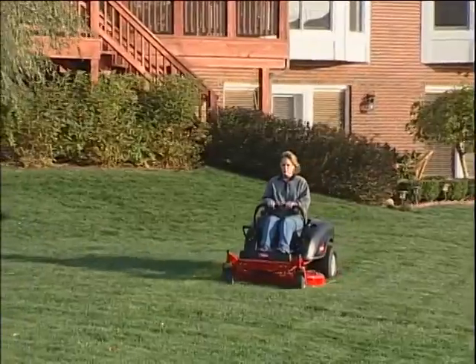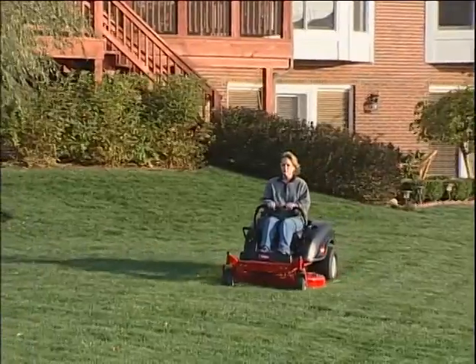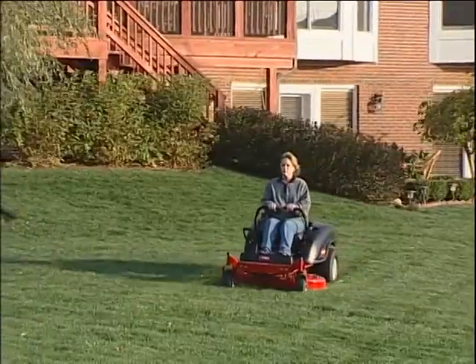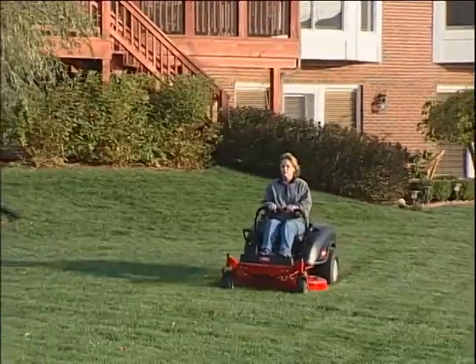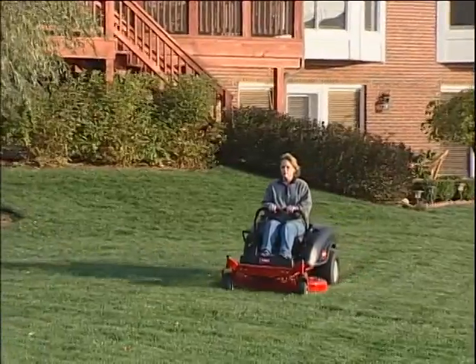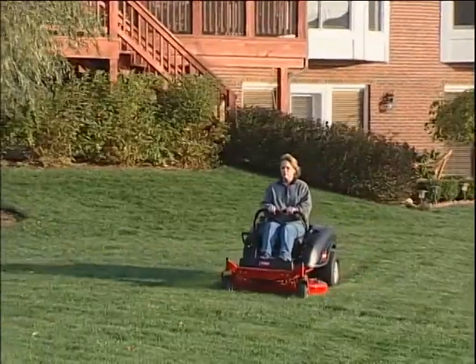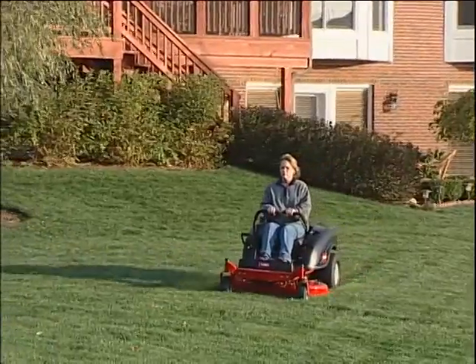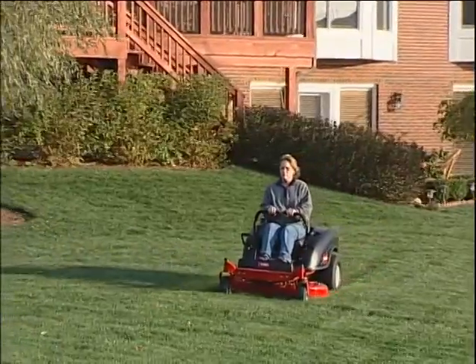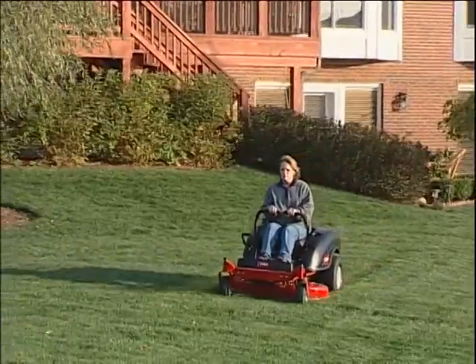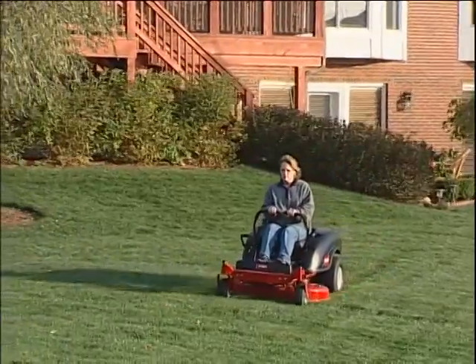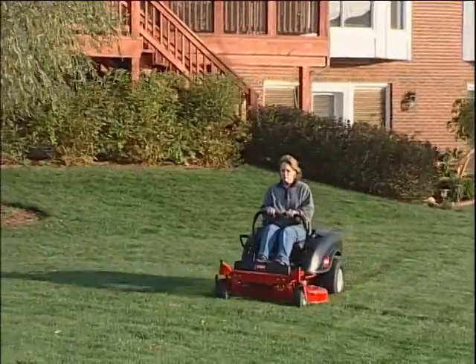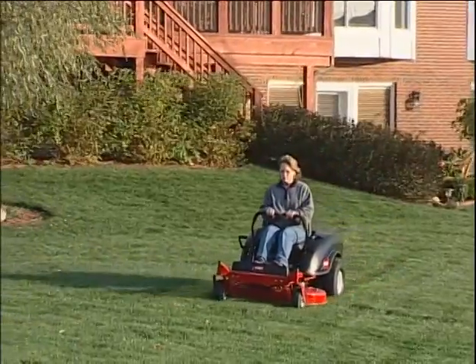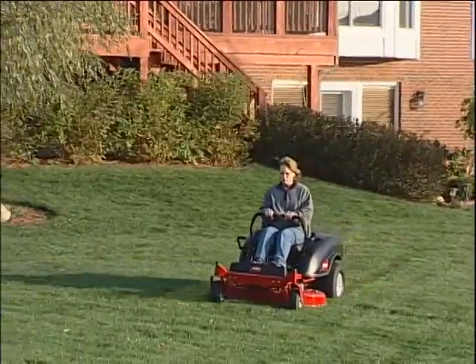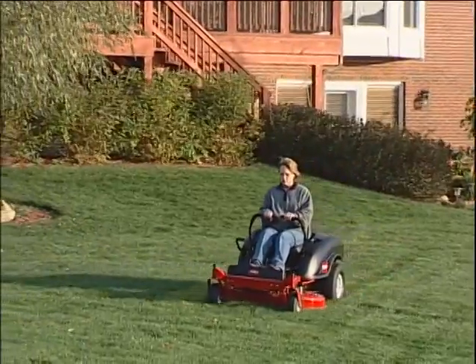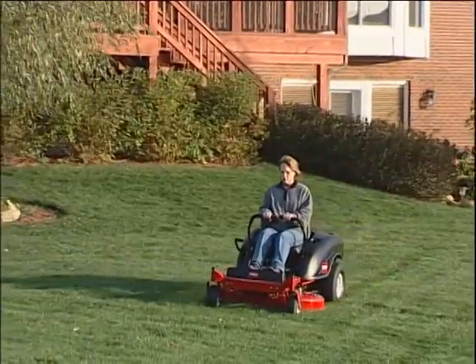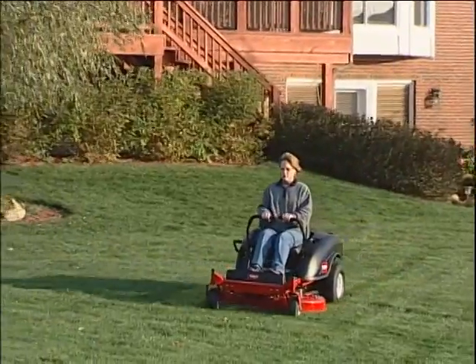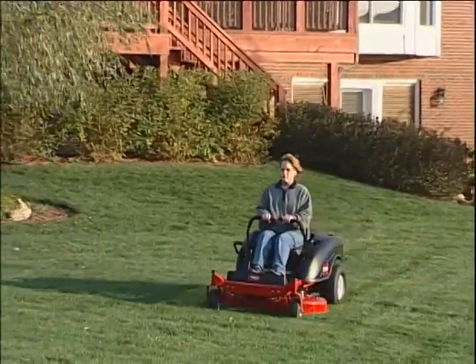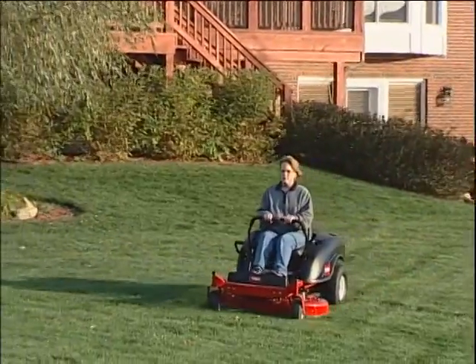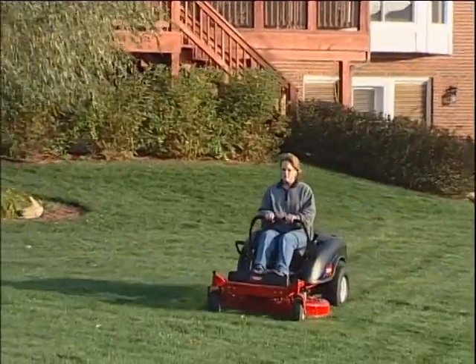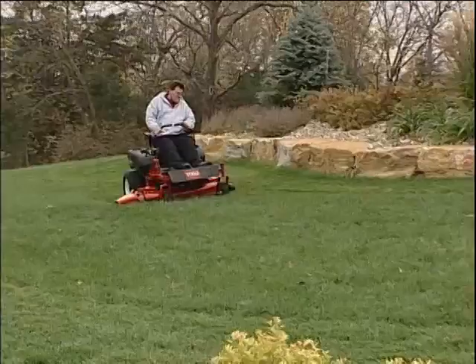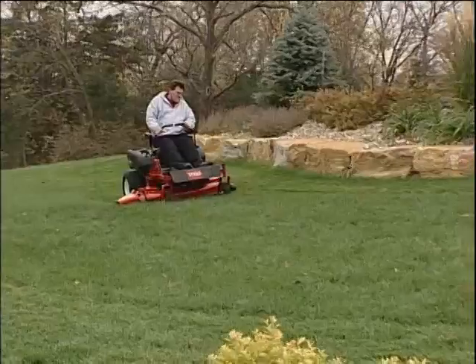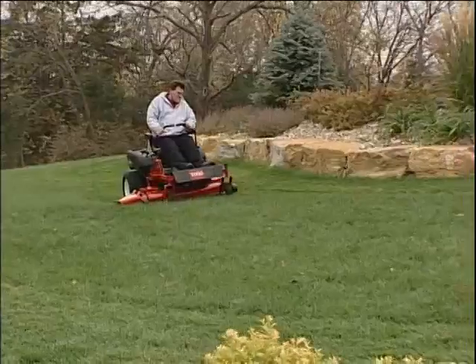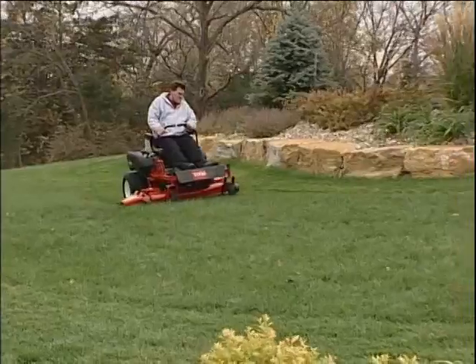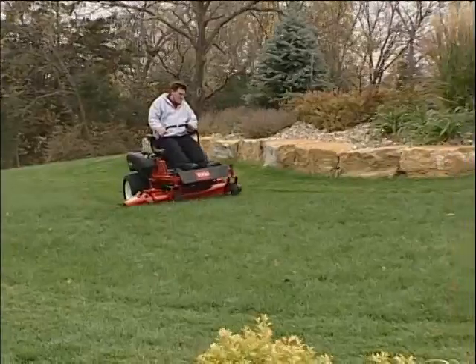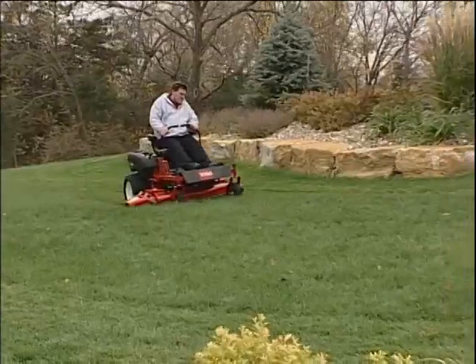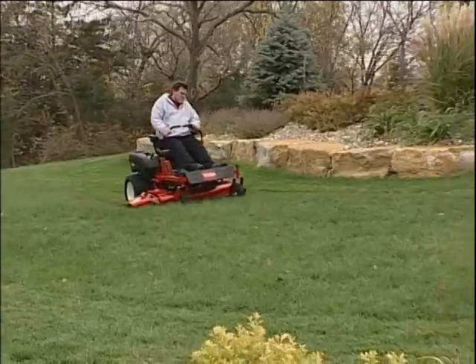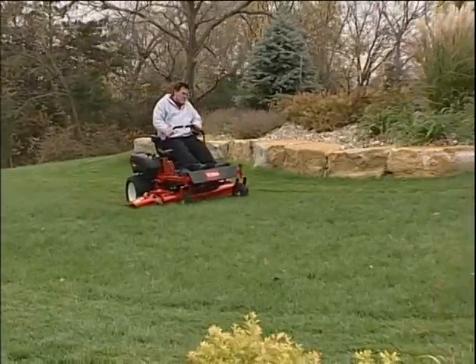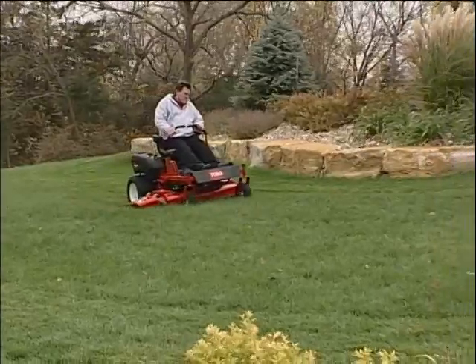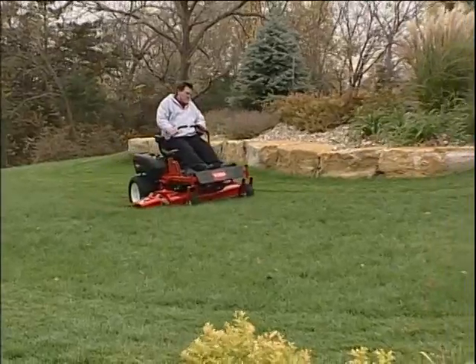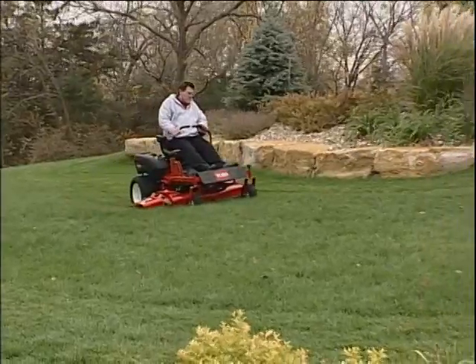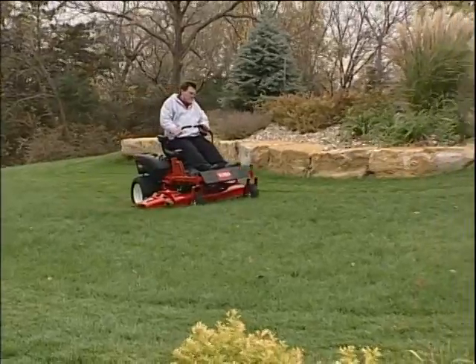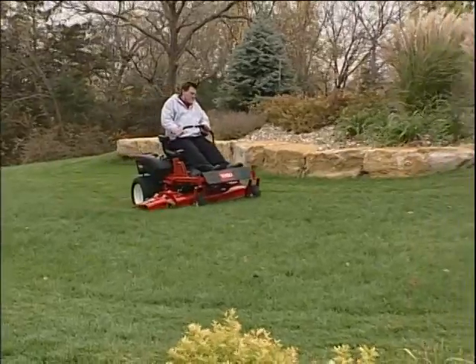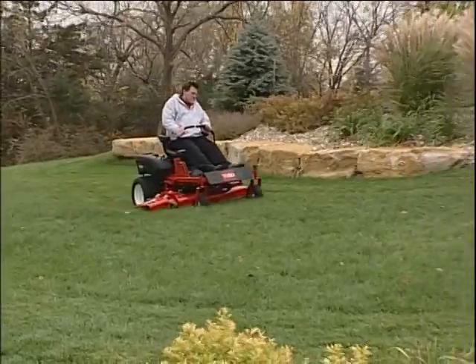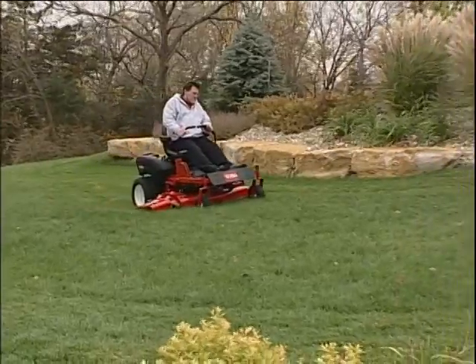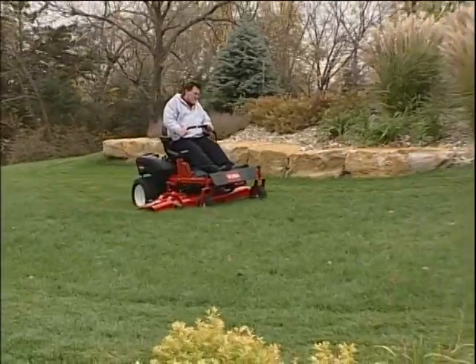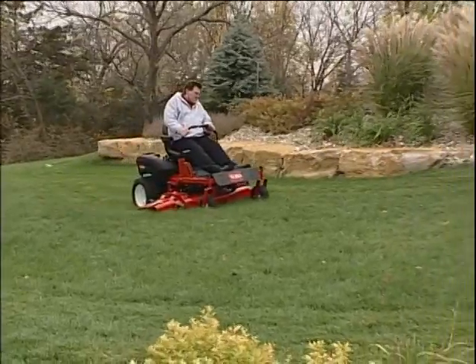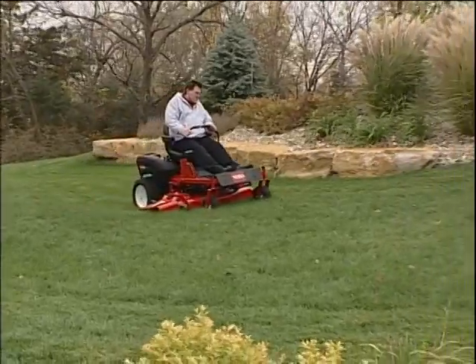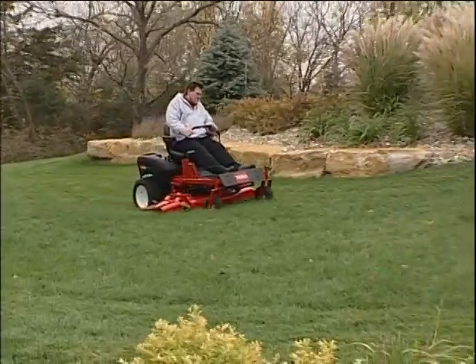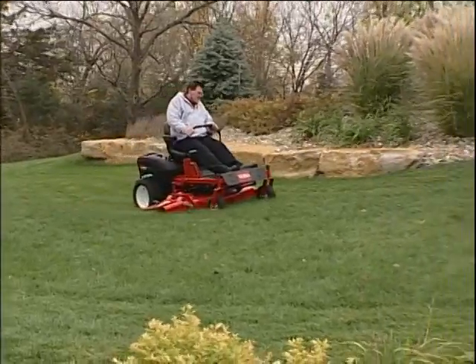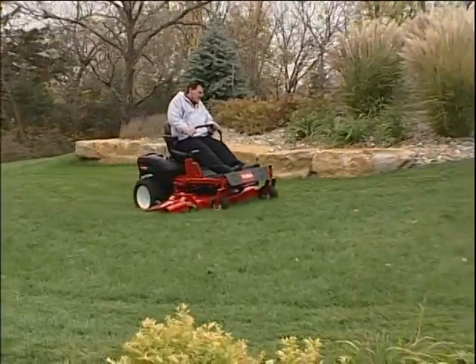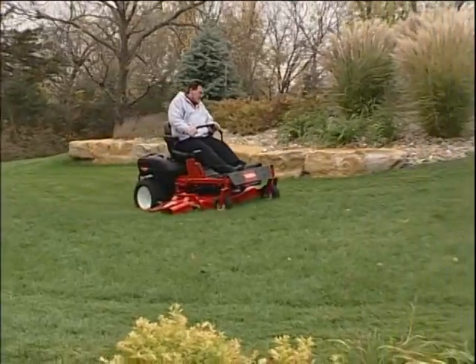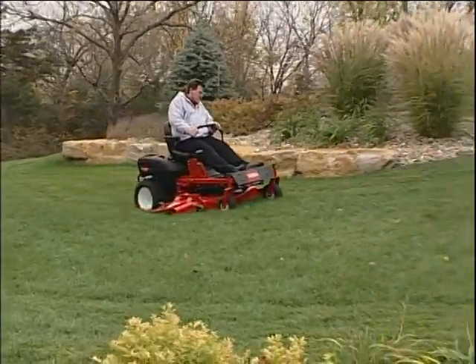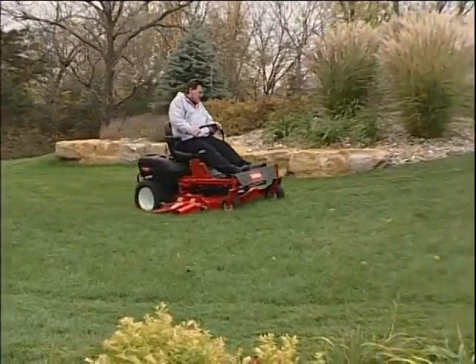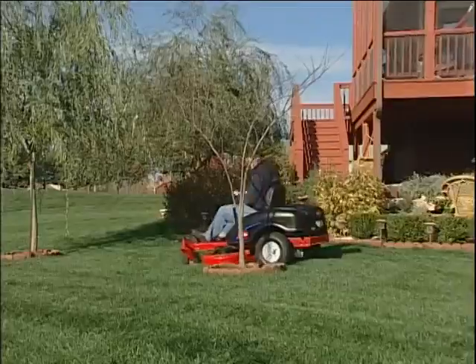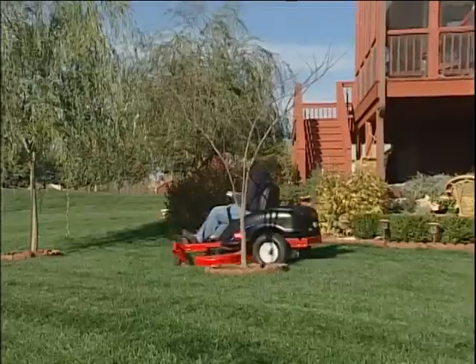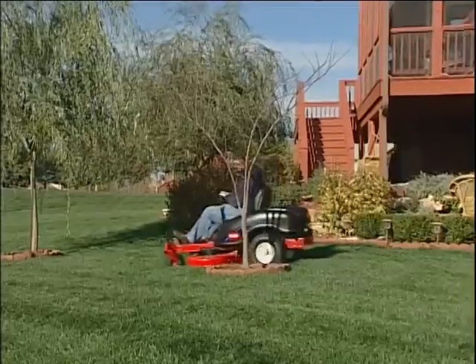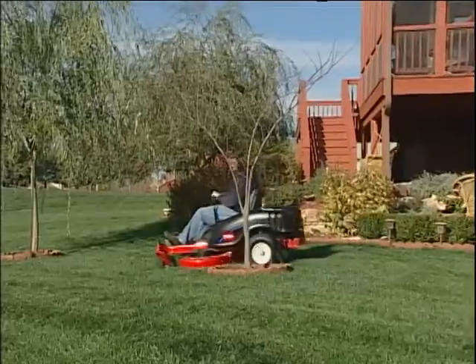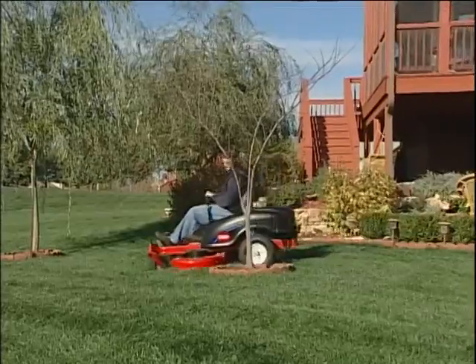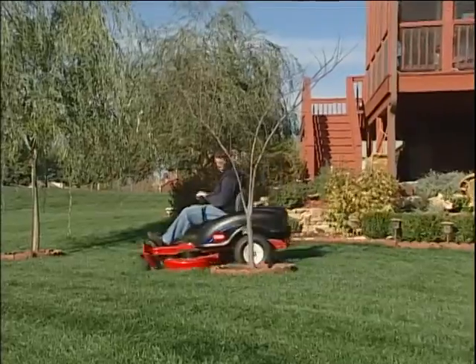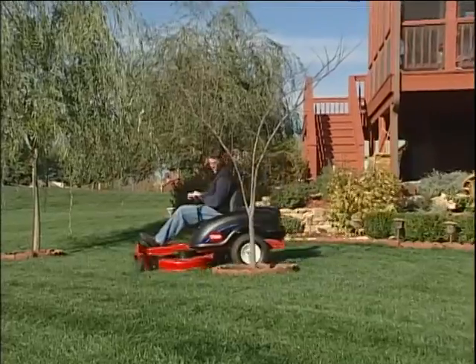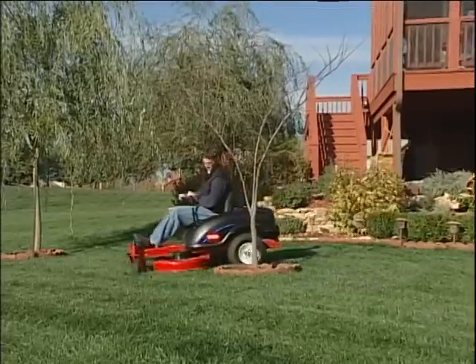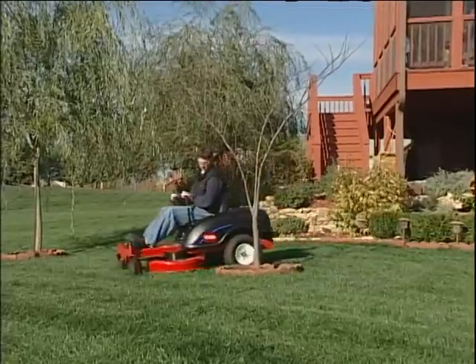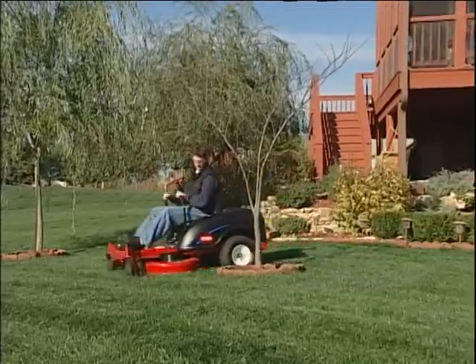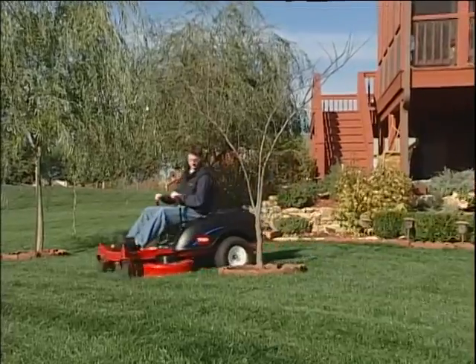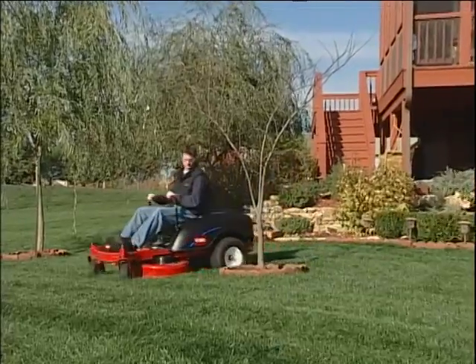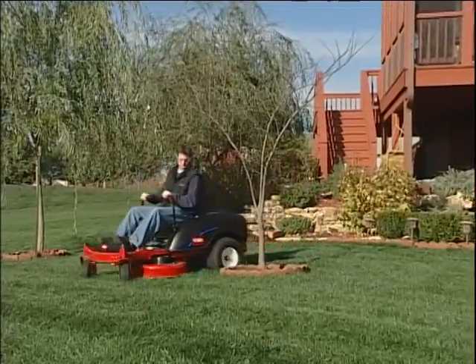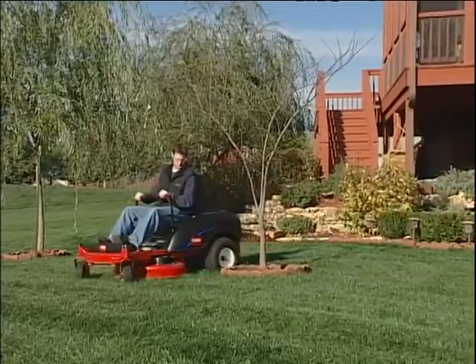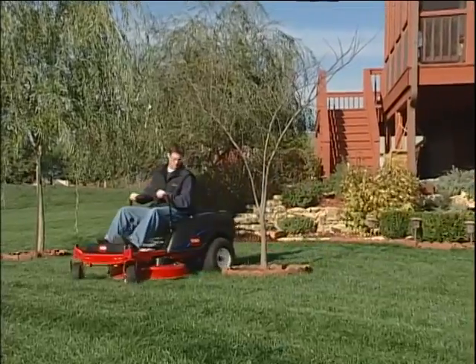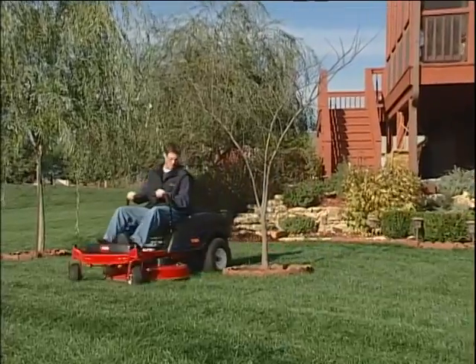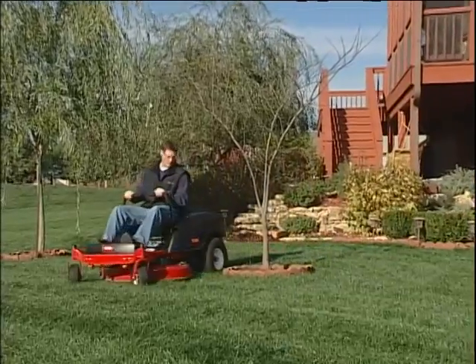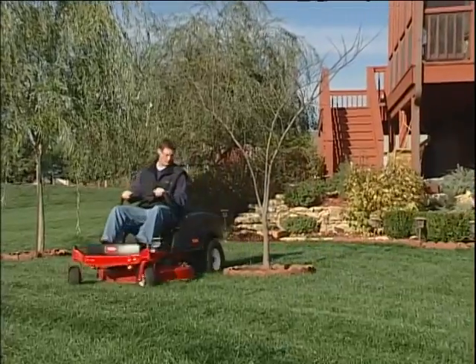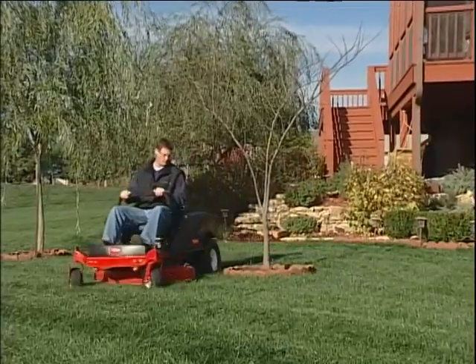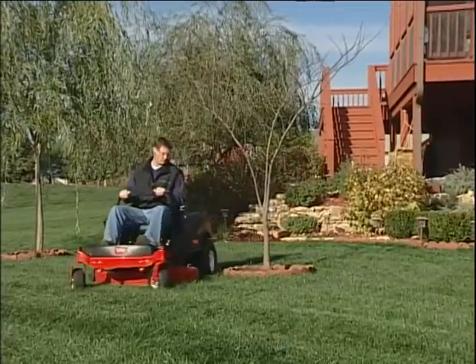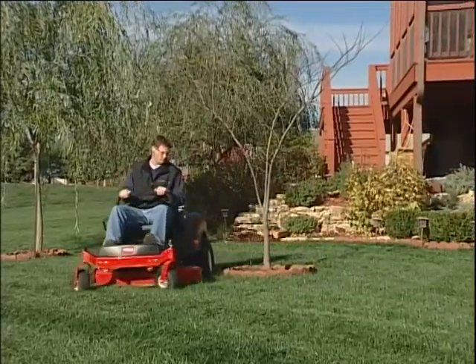Follow these procedures, and your Toro TimeCutter Z will give you years of safe performance and service.